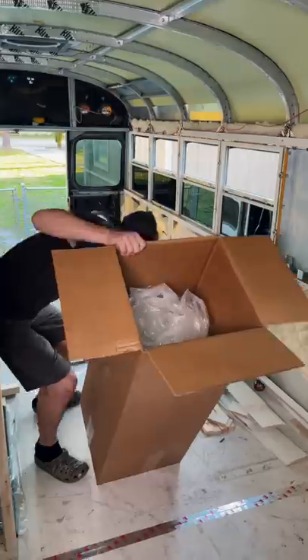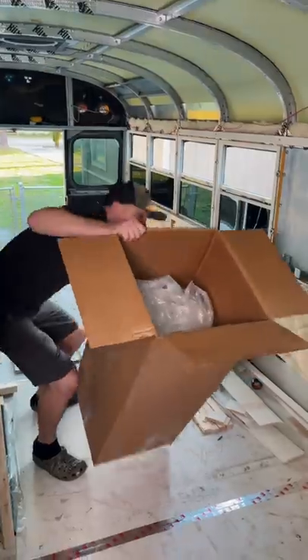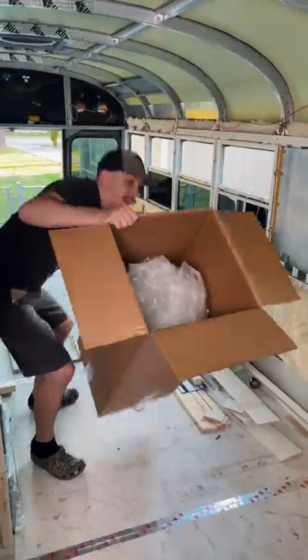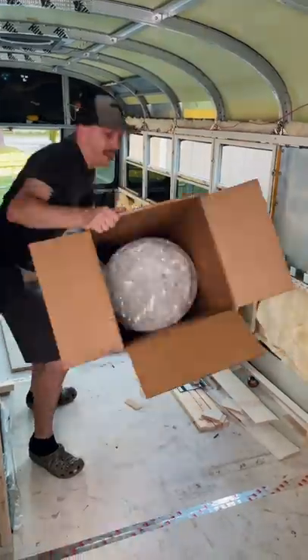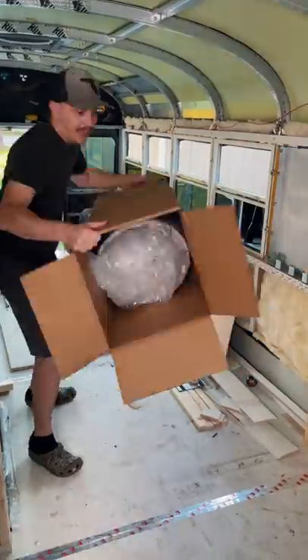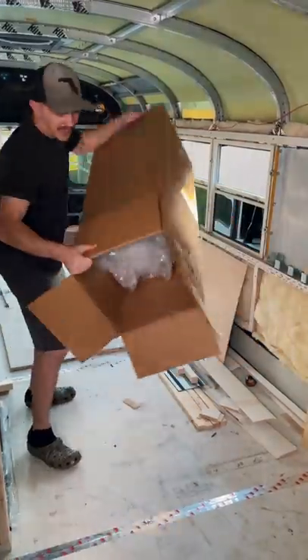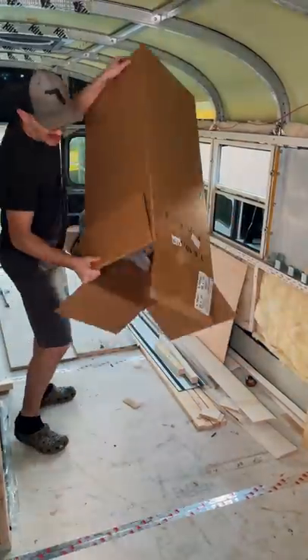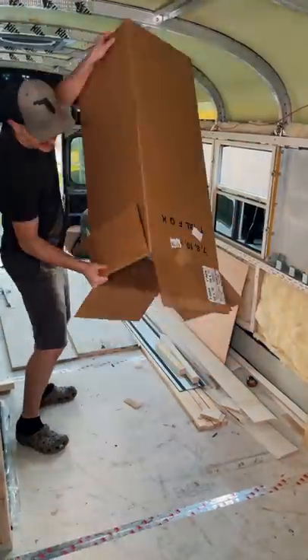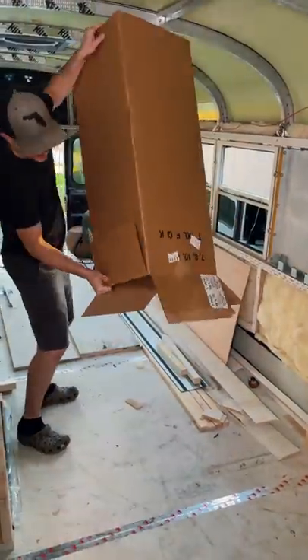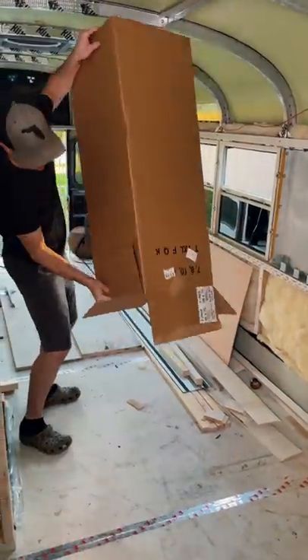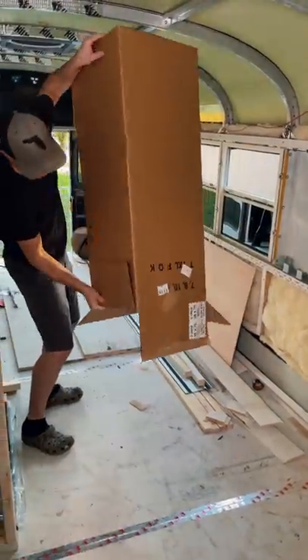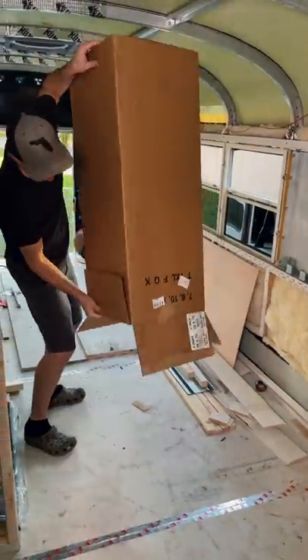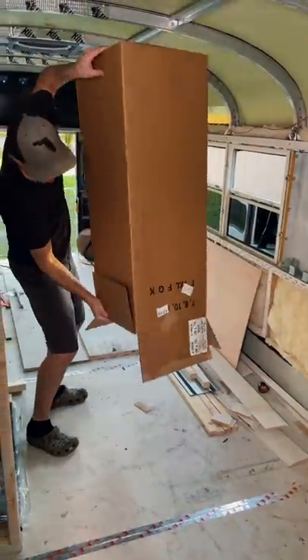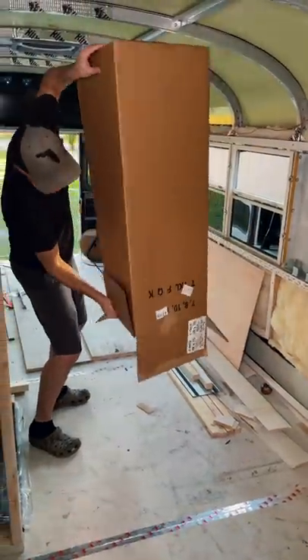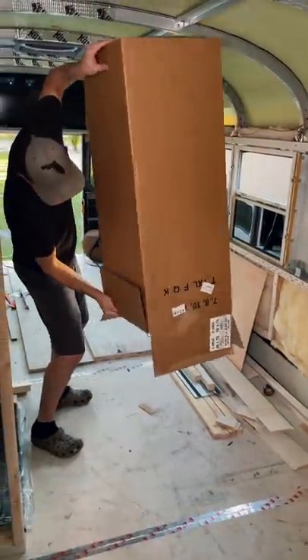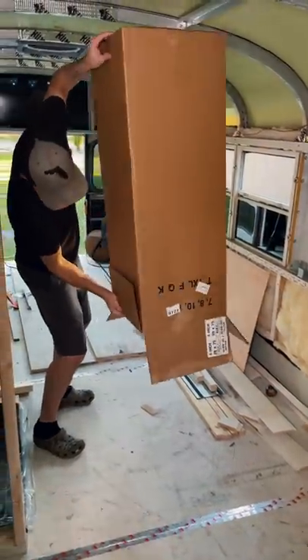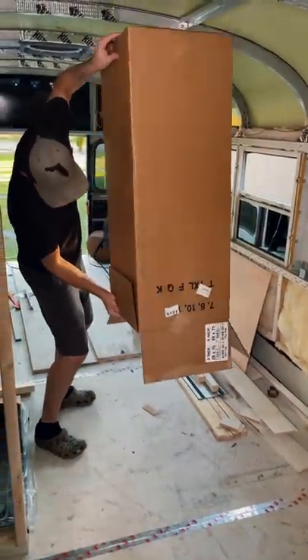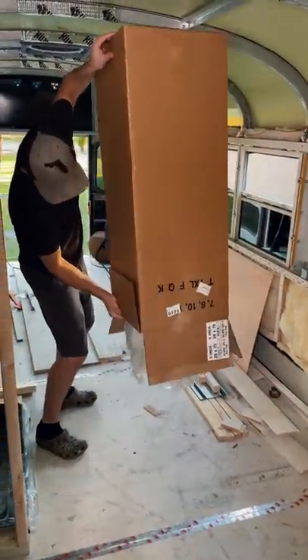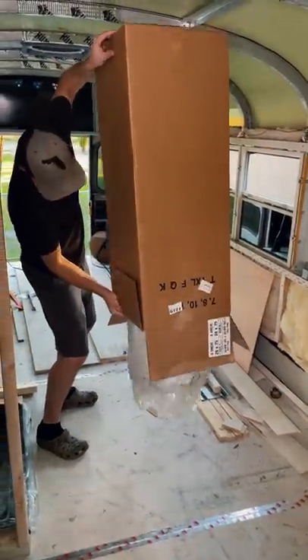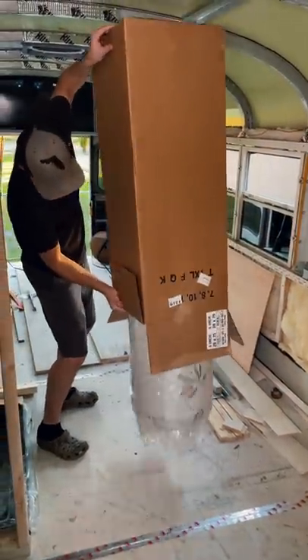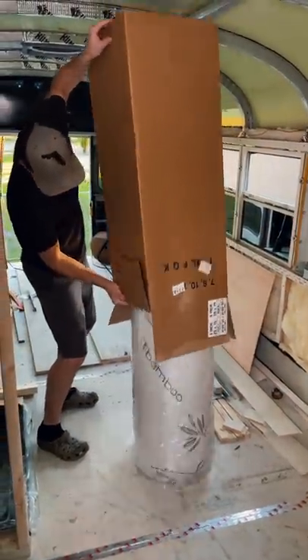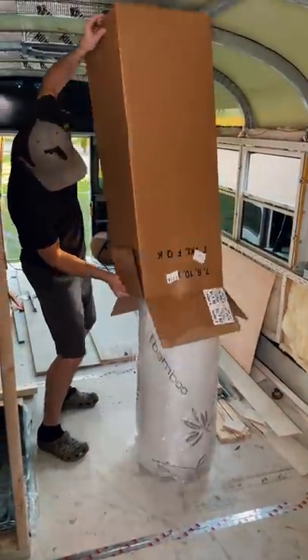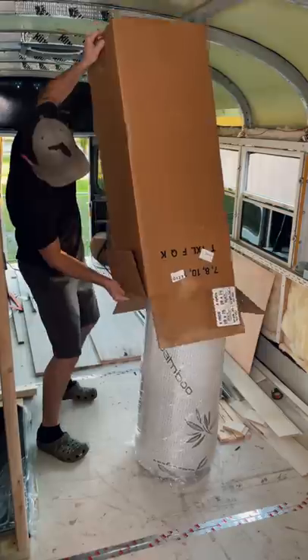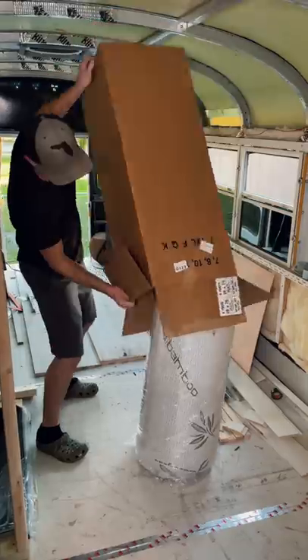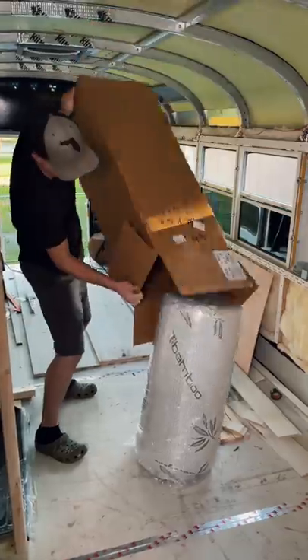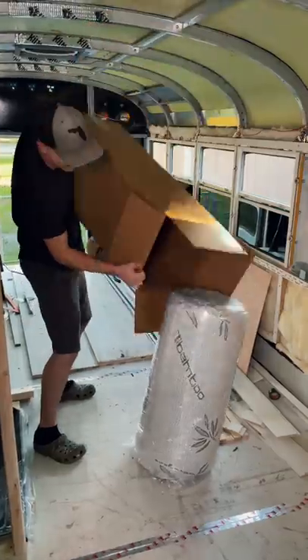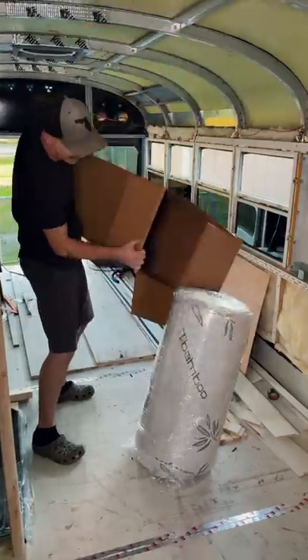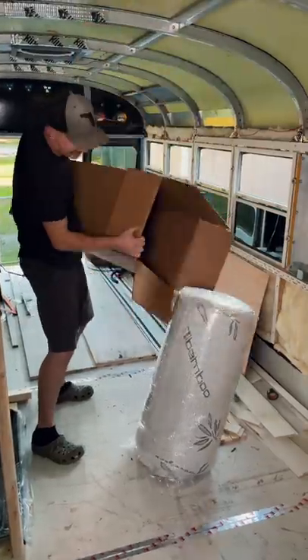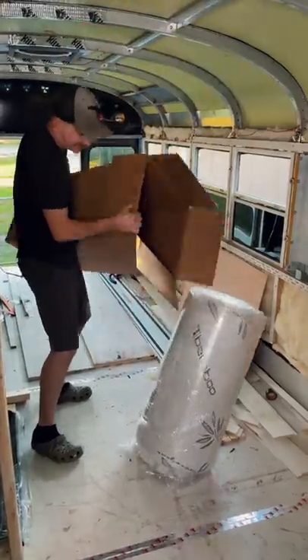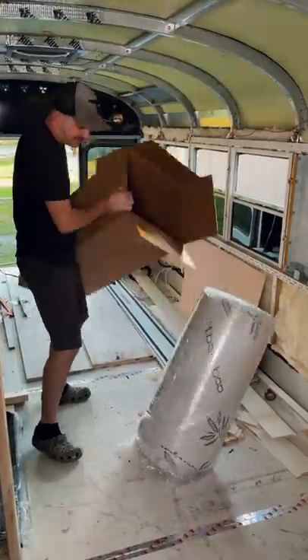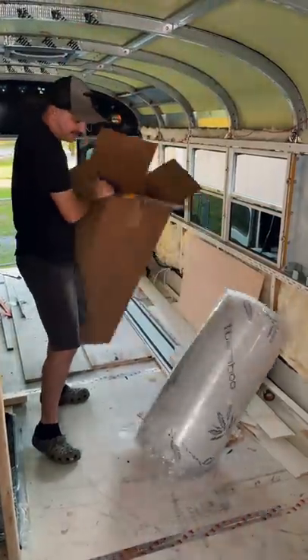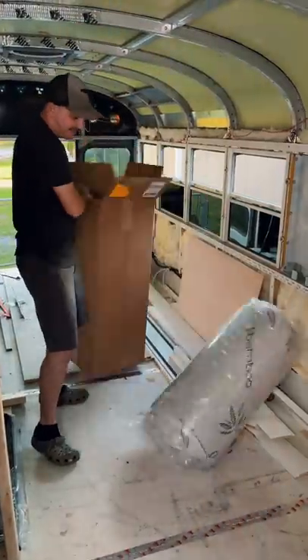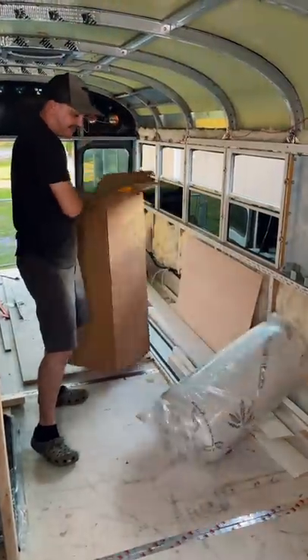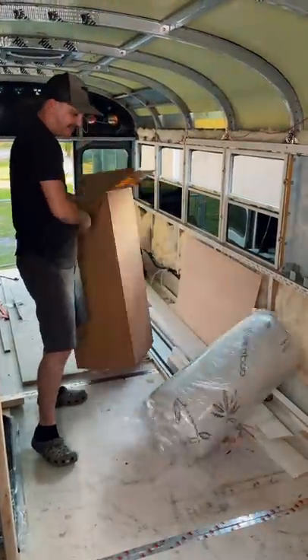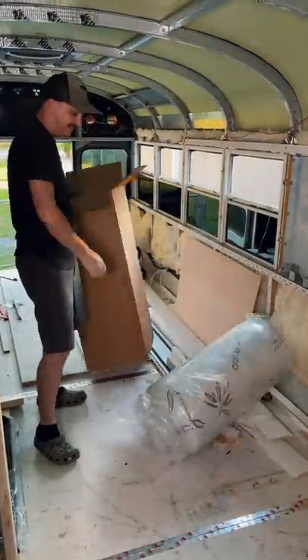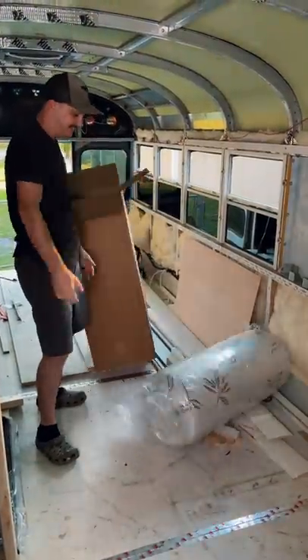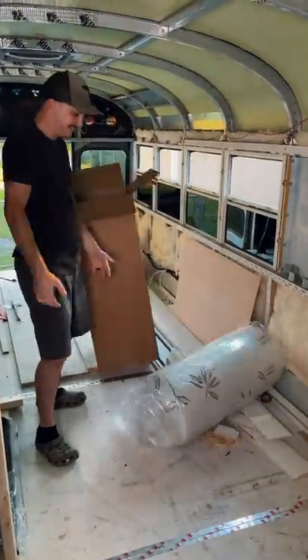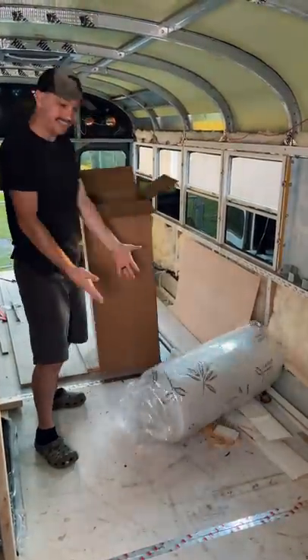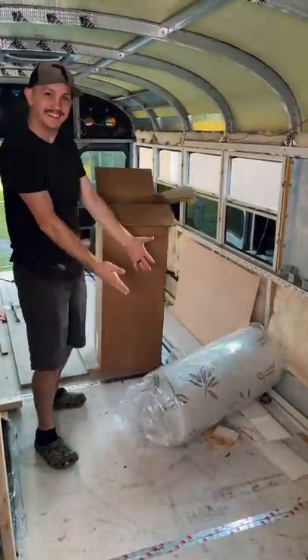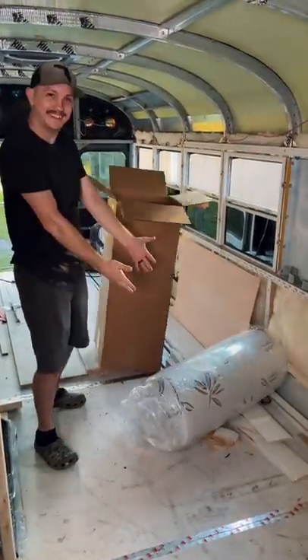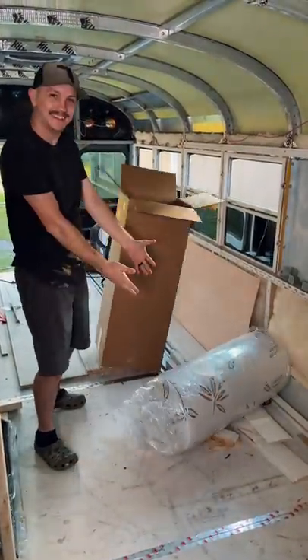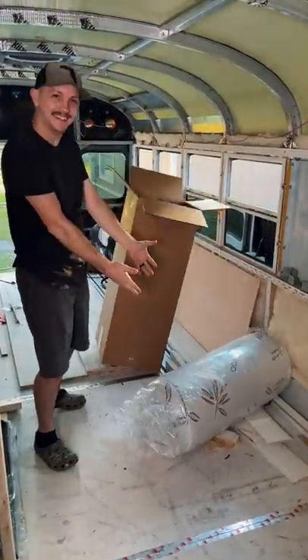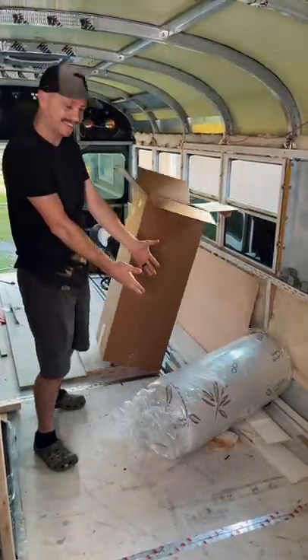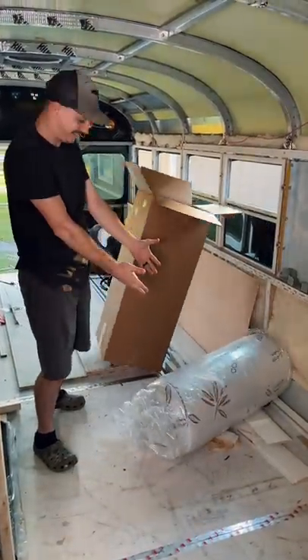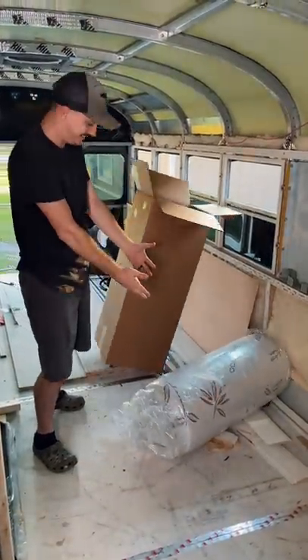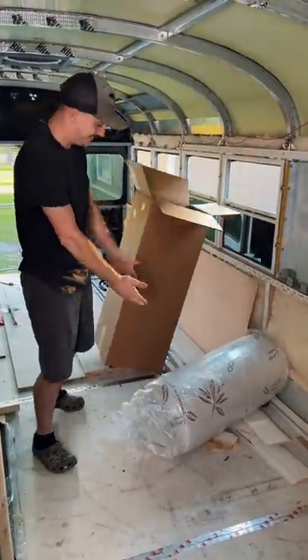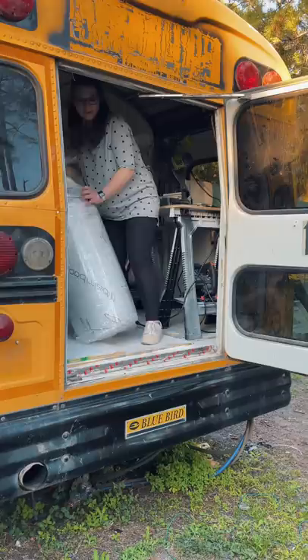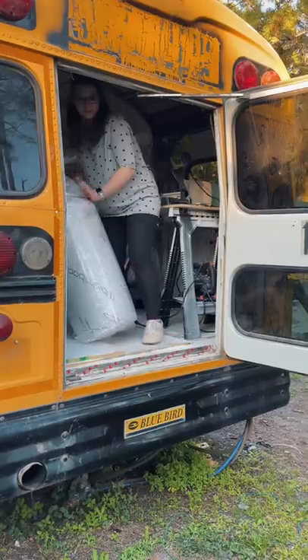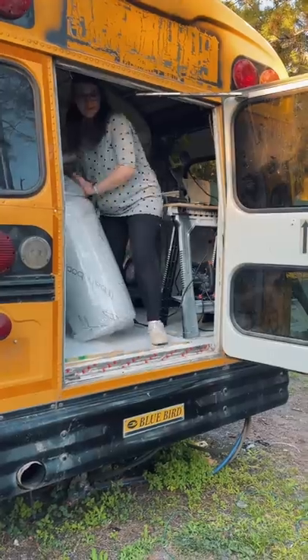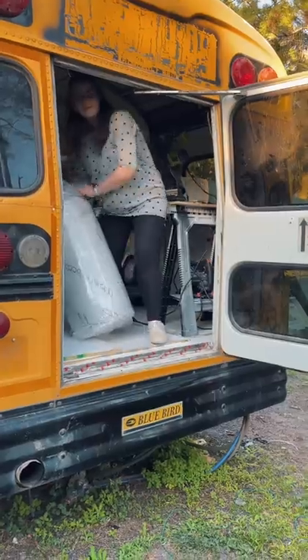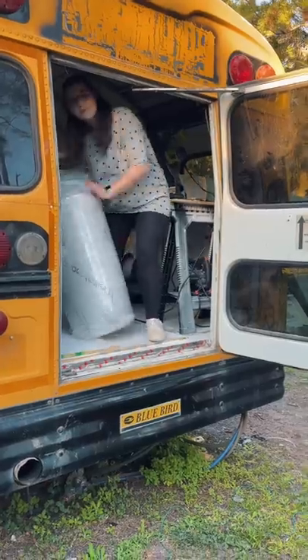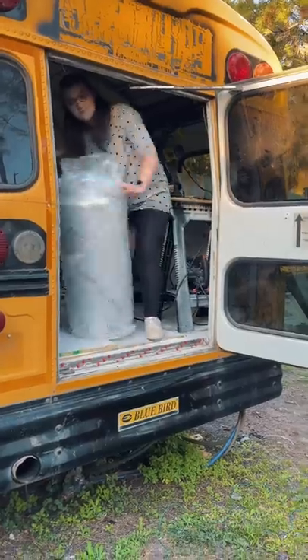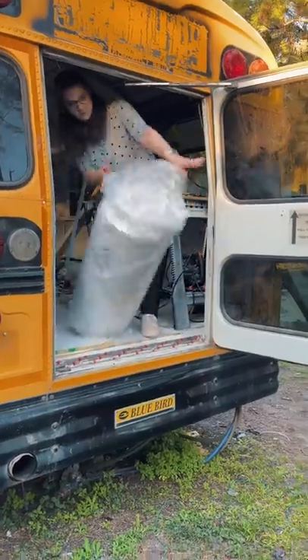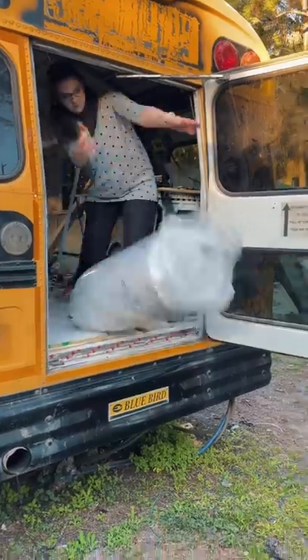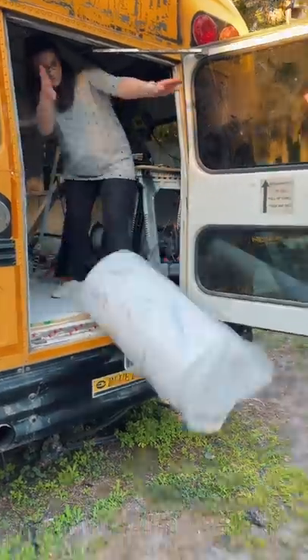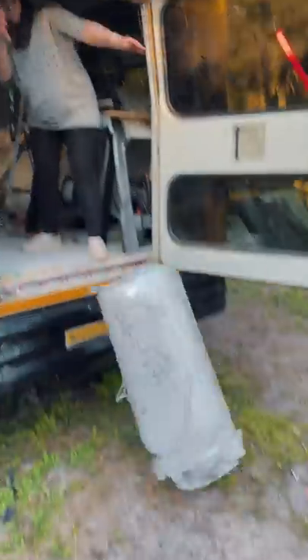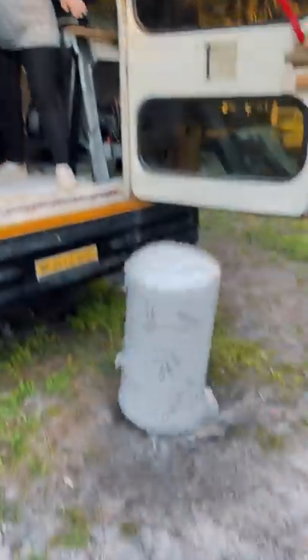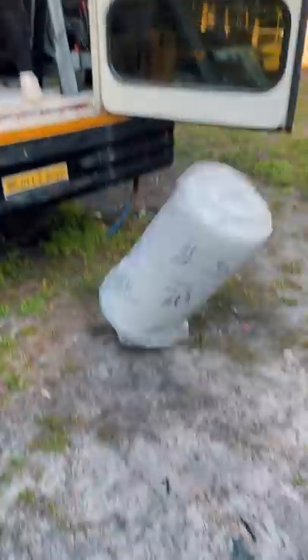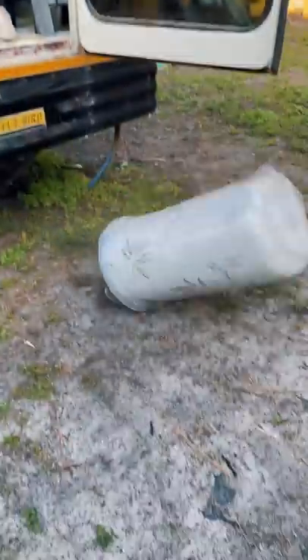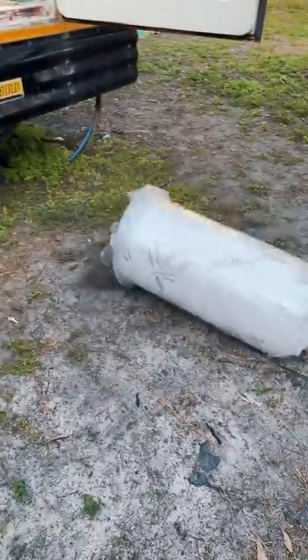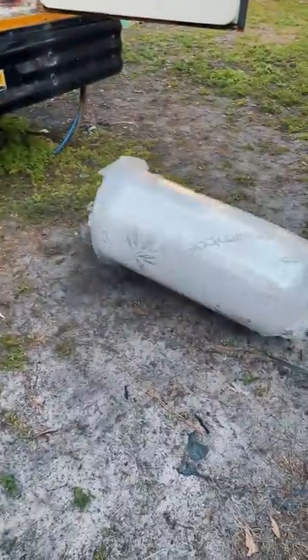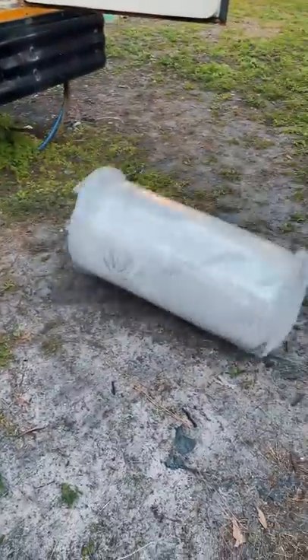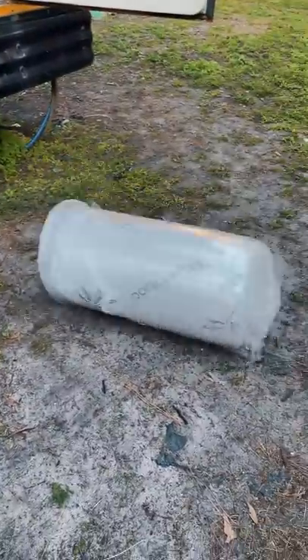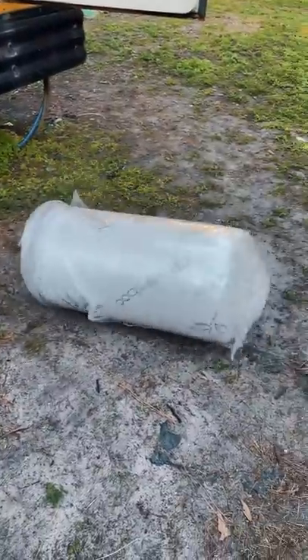Then to get started on the bunk beds, we had to buy a mattress to build it around. But we changed the floor plan to accommodate a king bed in the back, and now we just don't have any room for it.